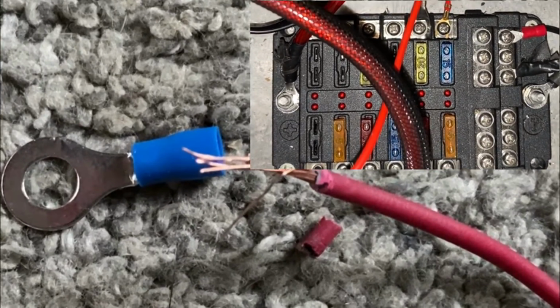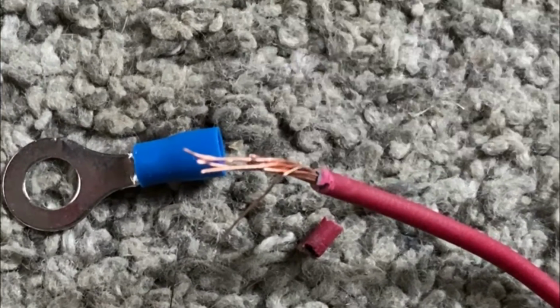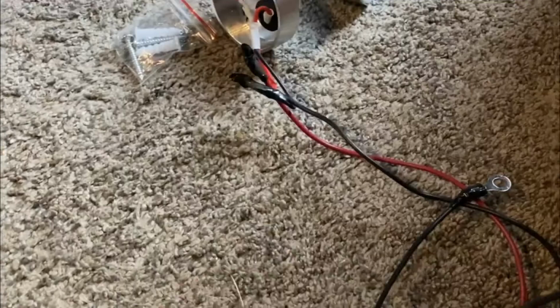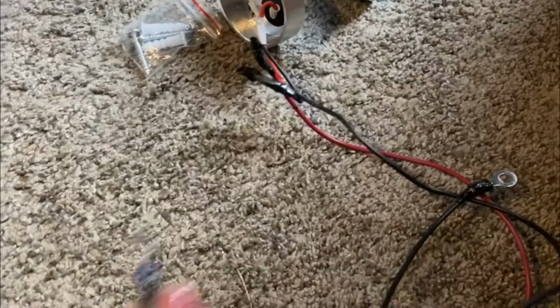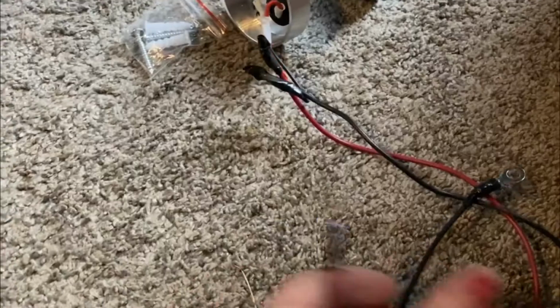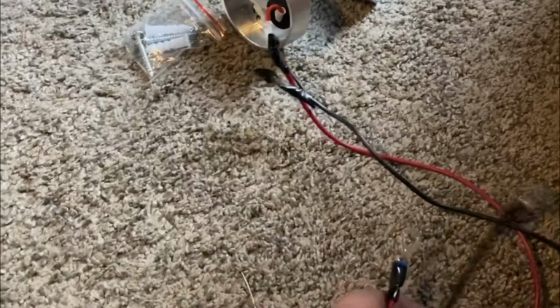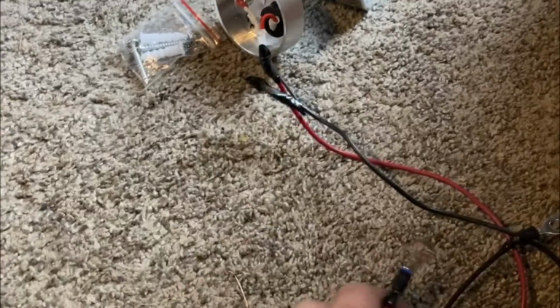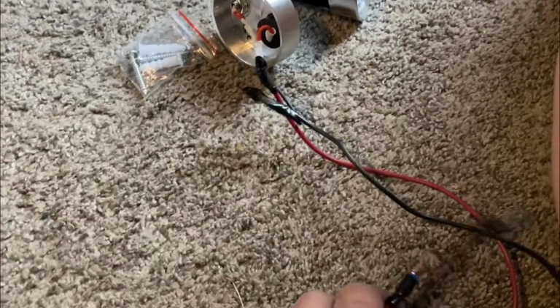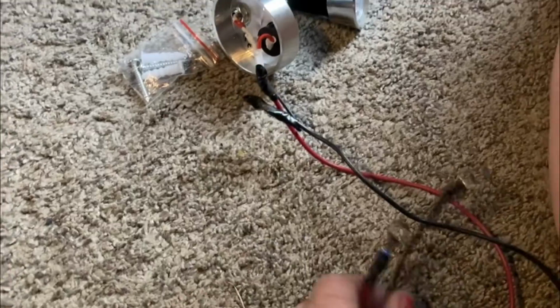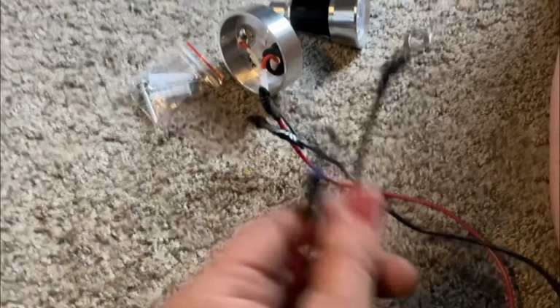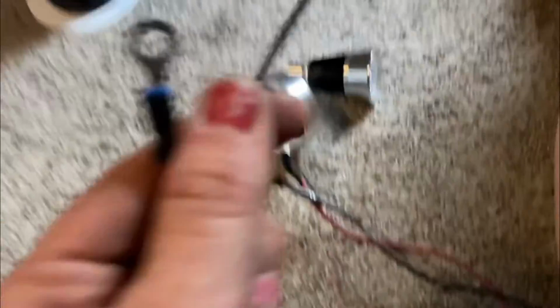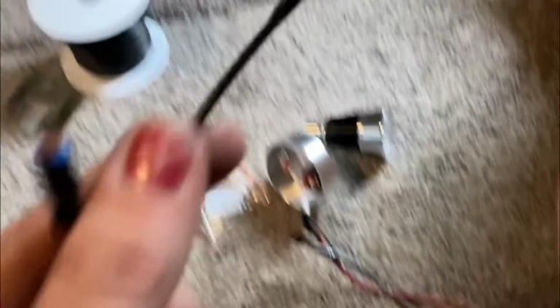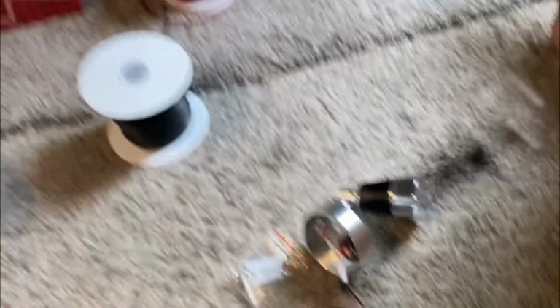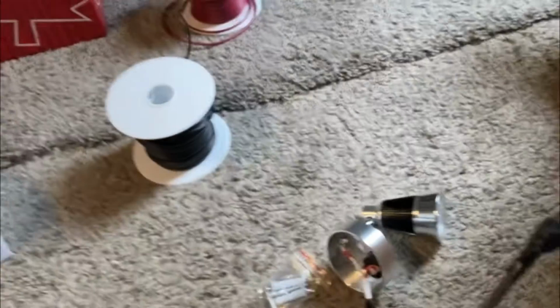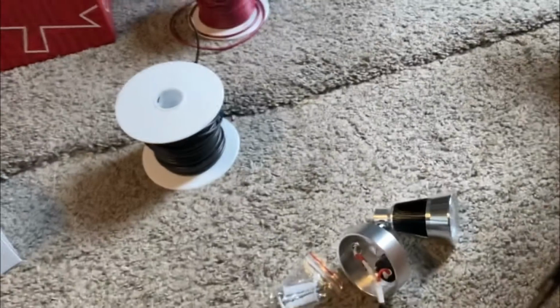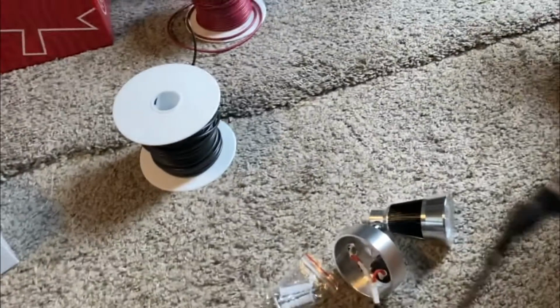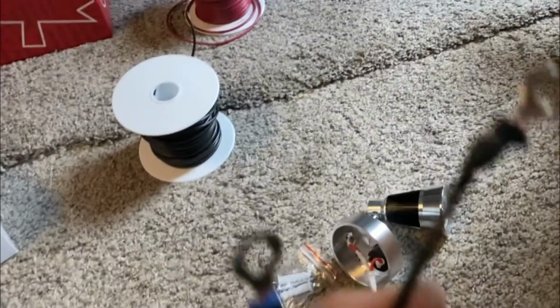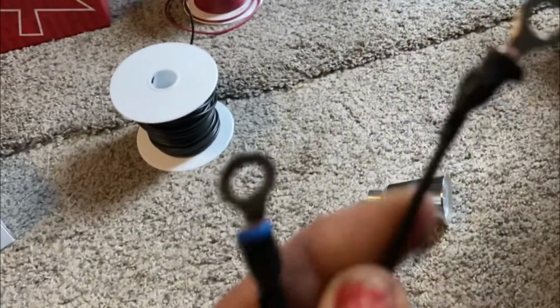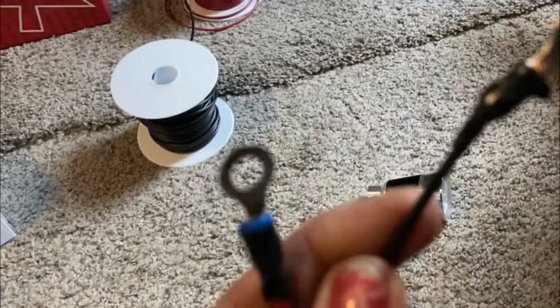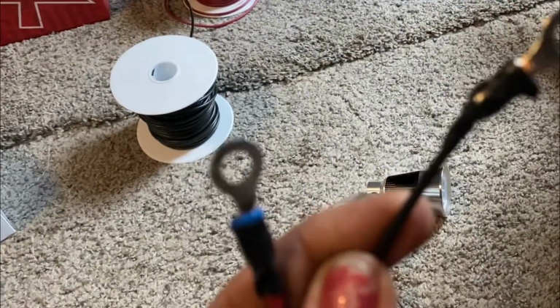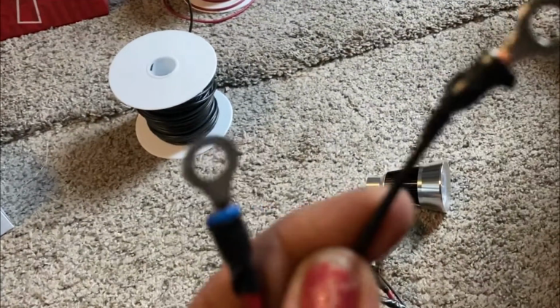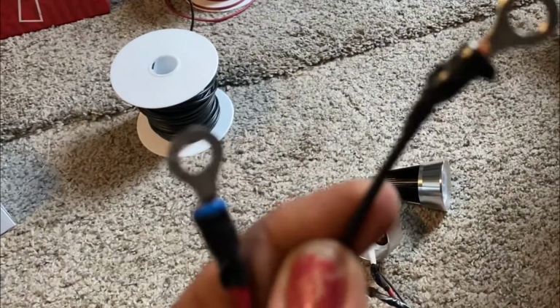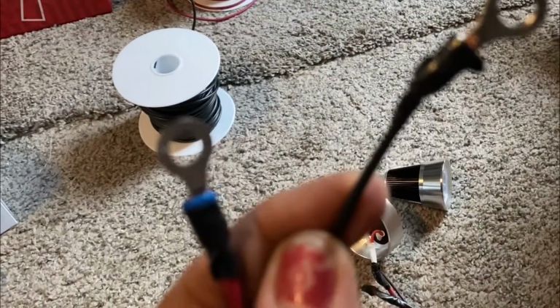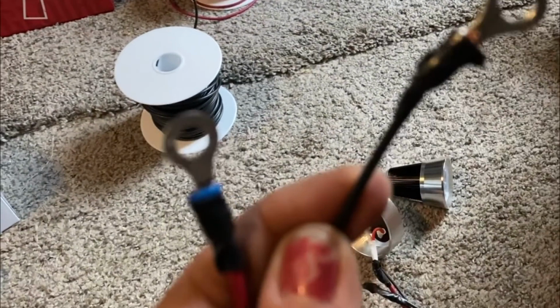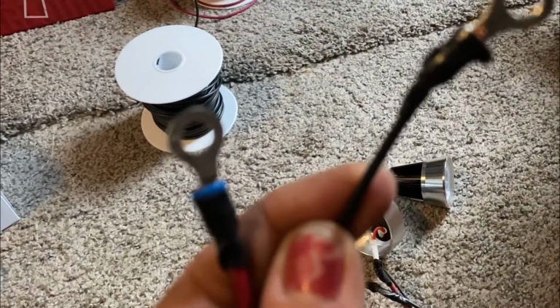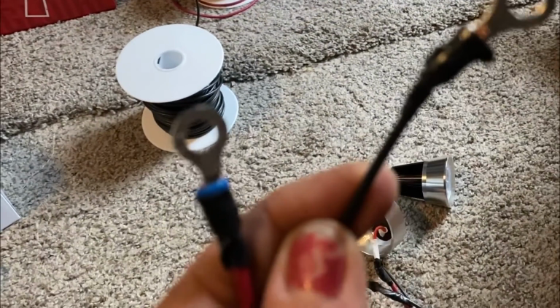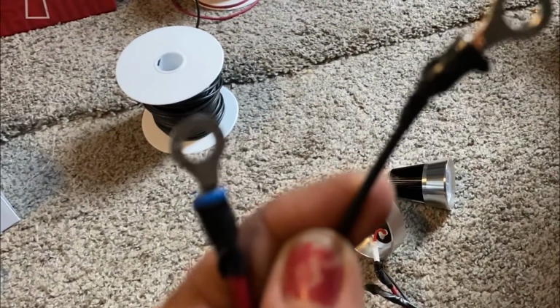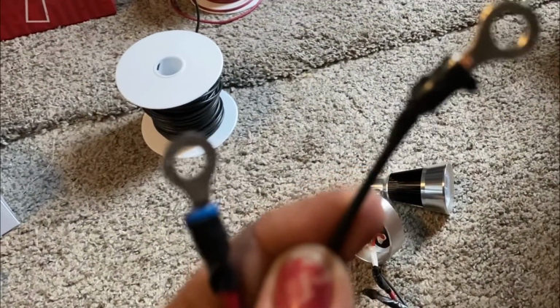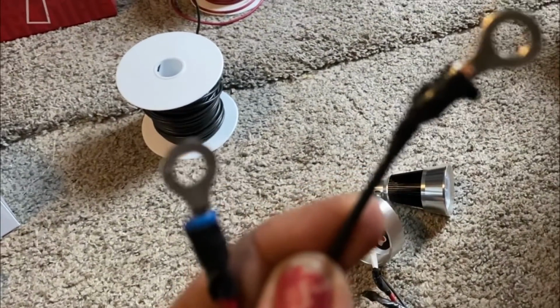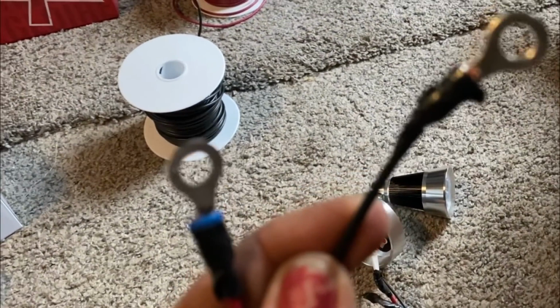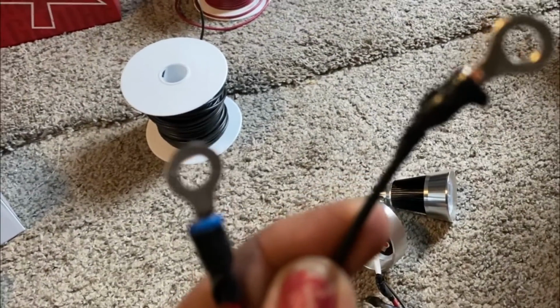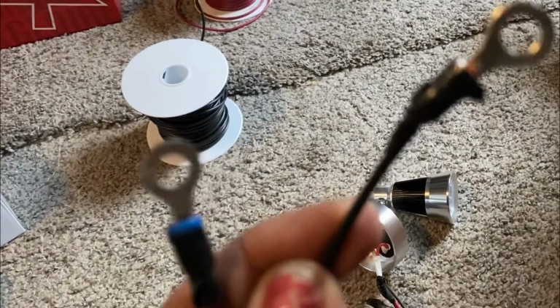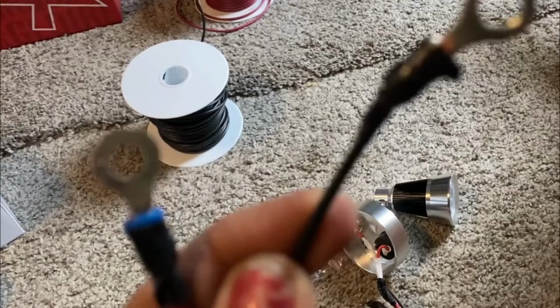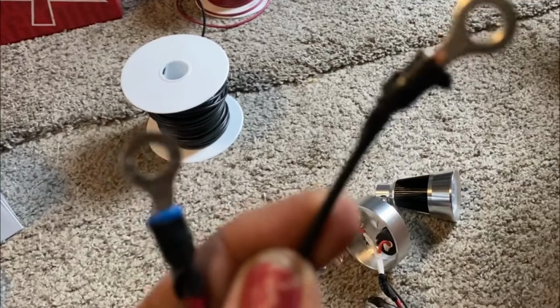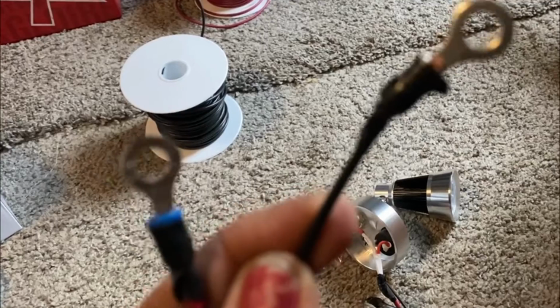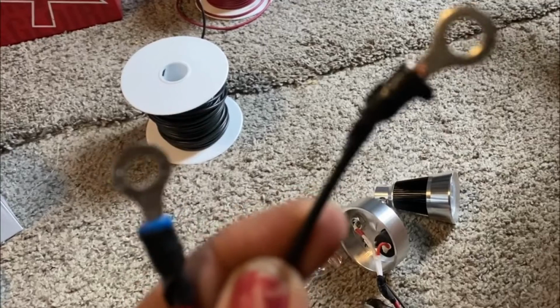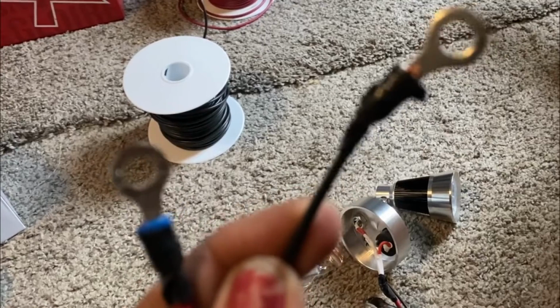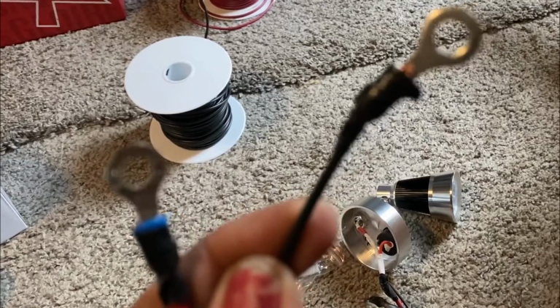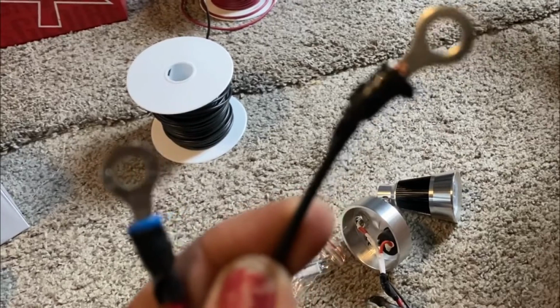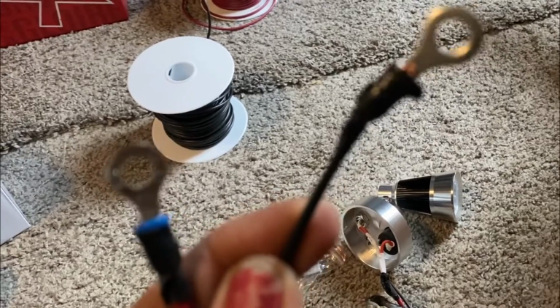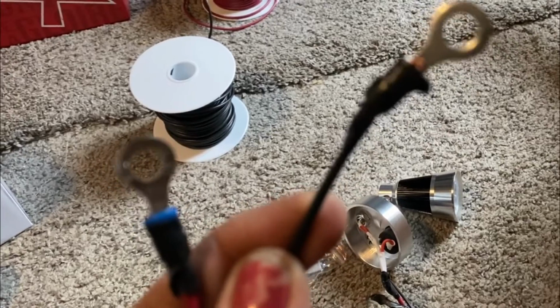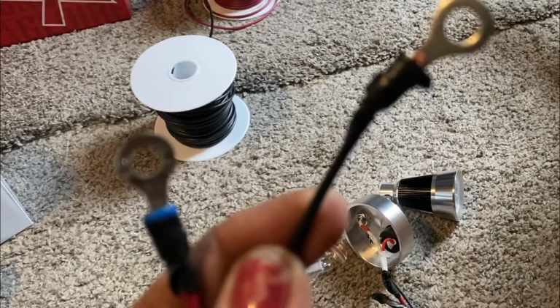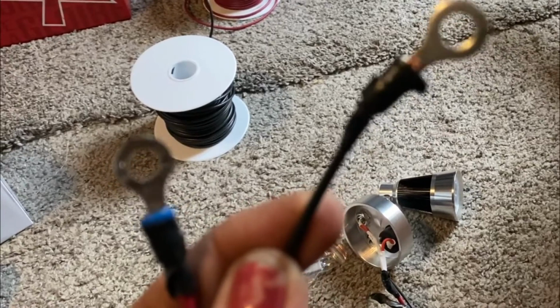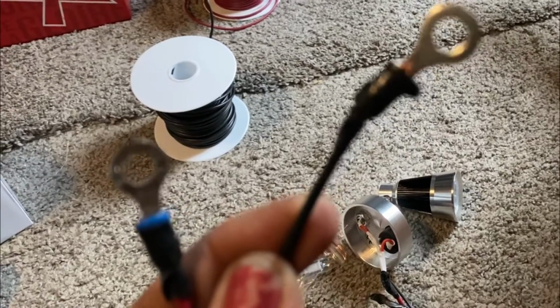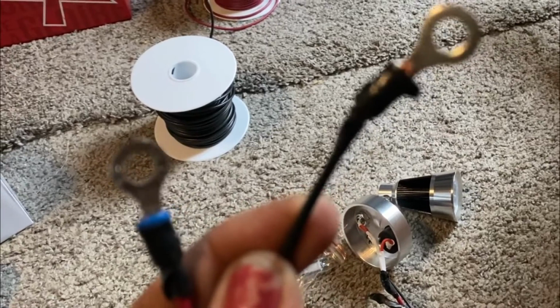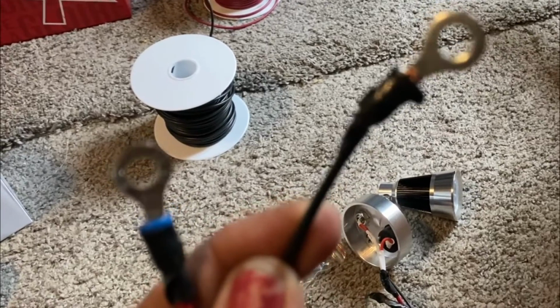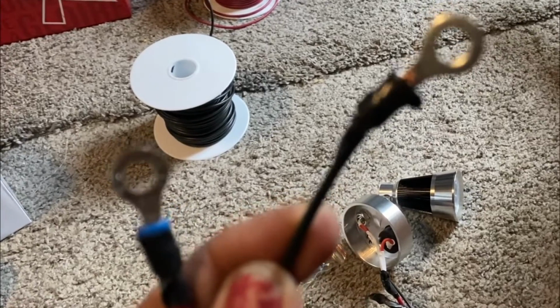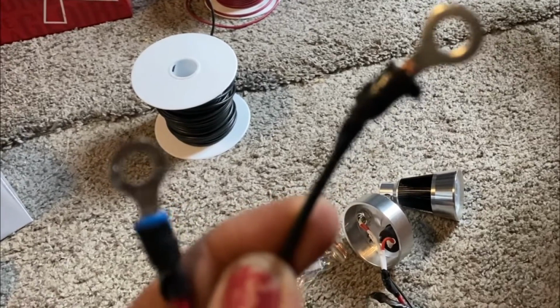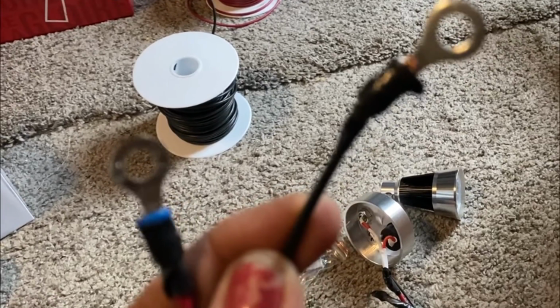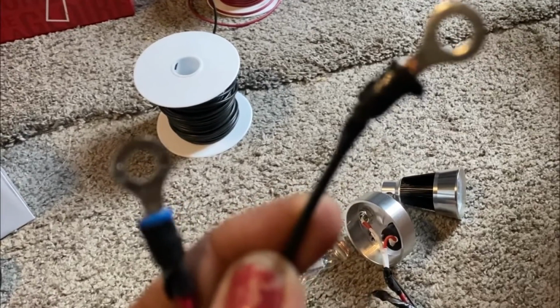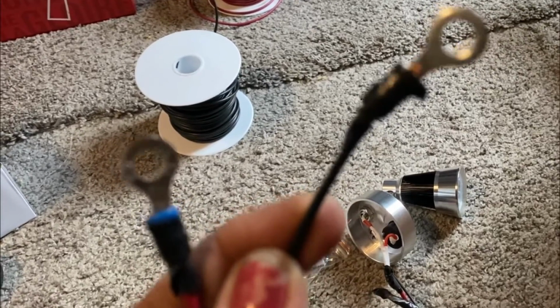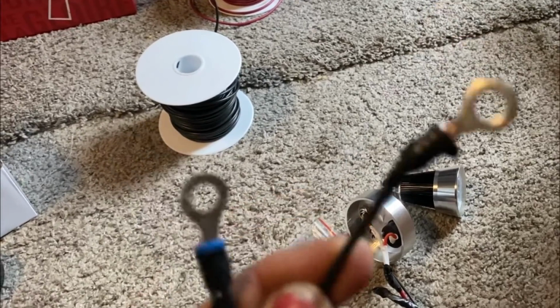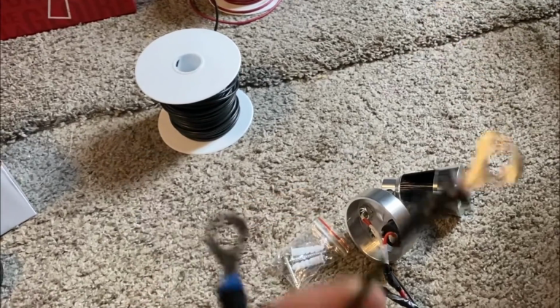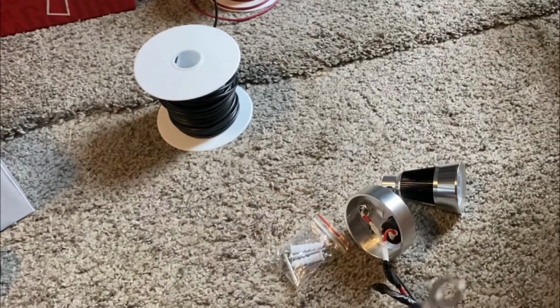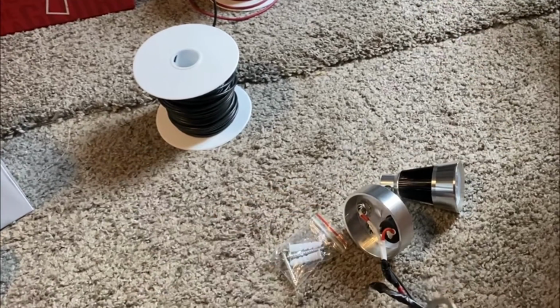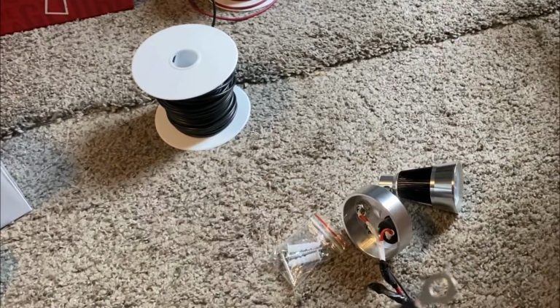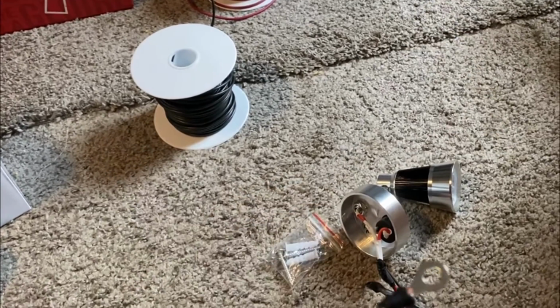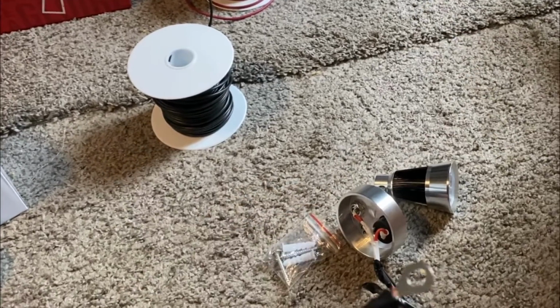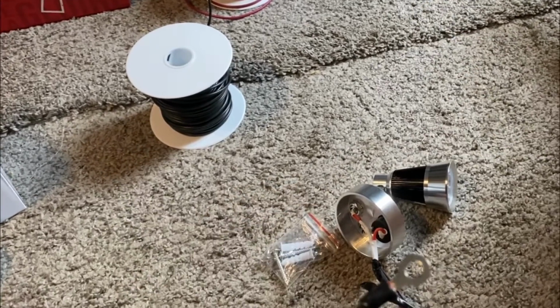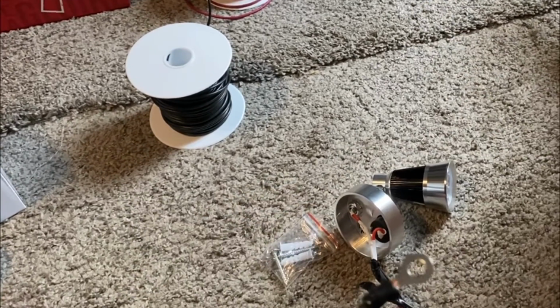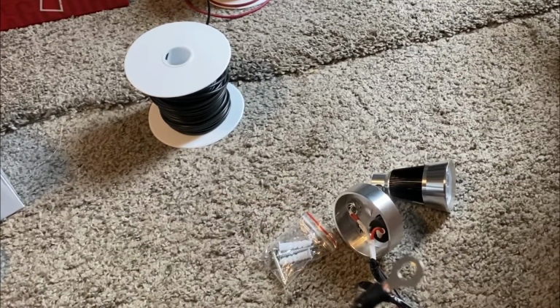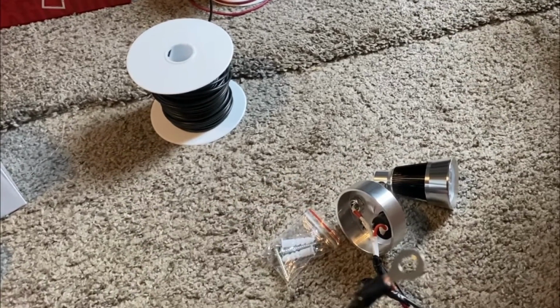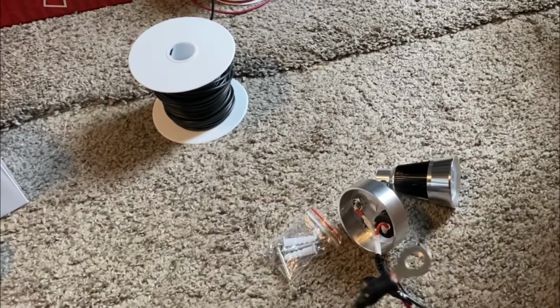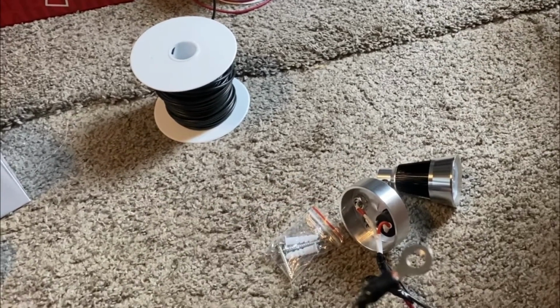Now that I have these done, I'm going to take these ends and touch them to the correct spots on the bus bar to make sure that this light works.